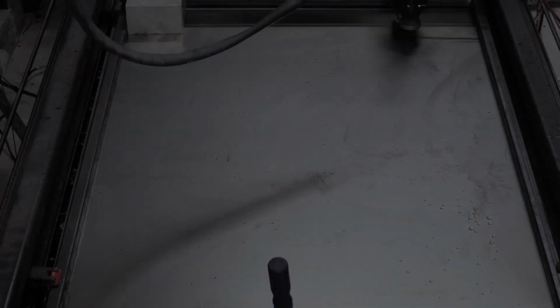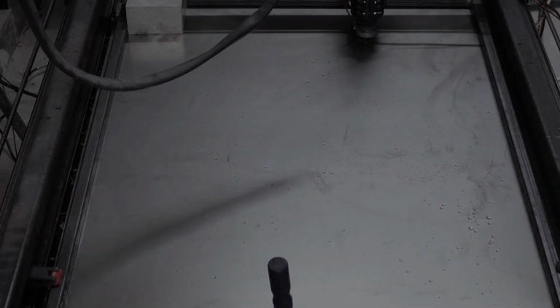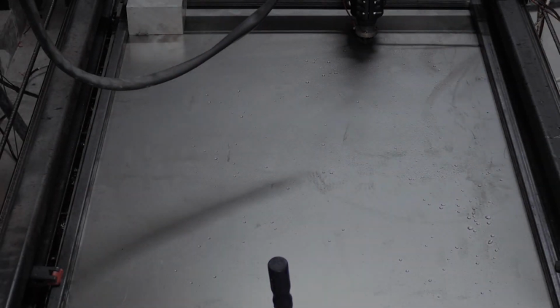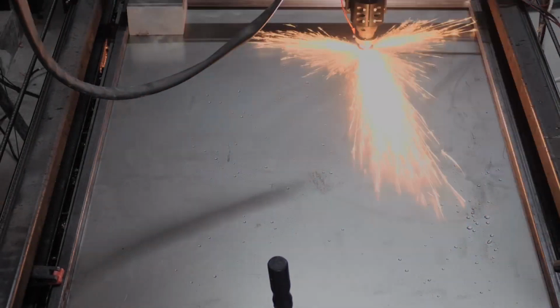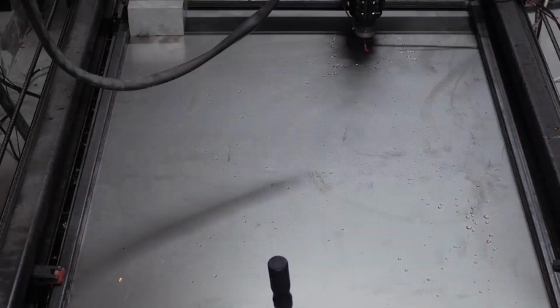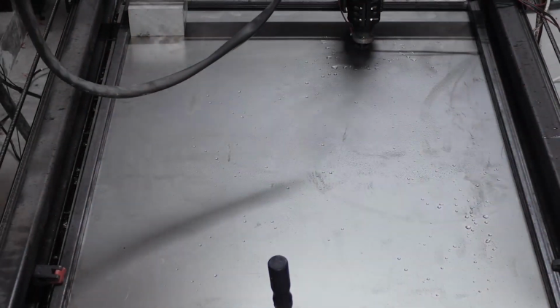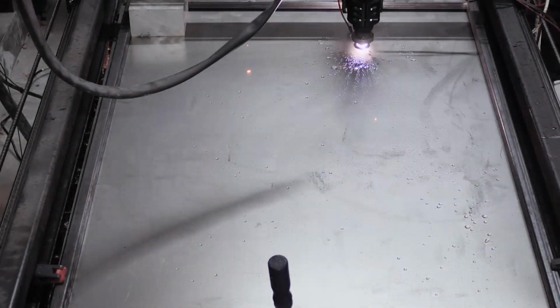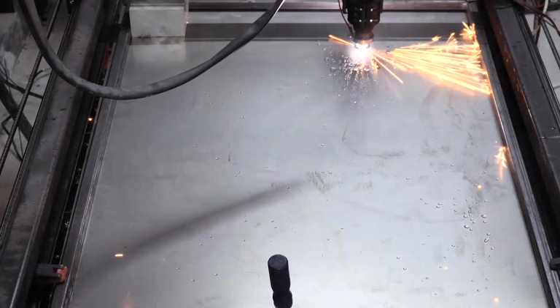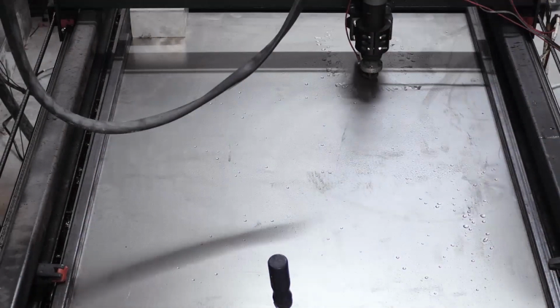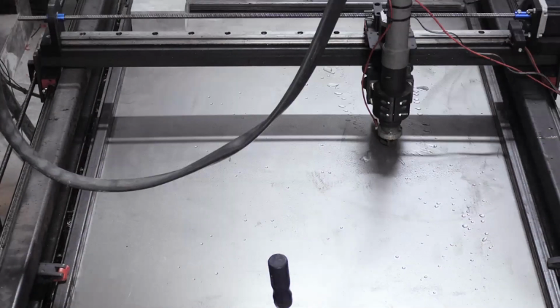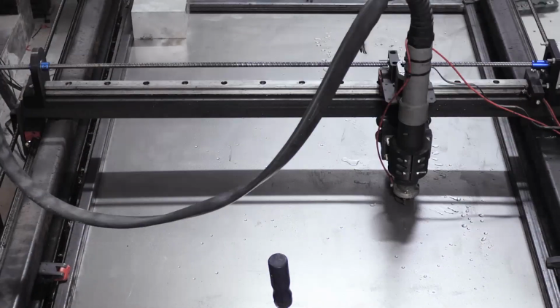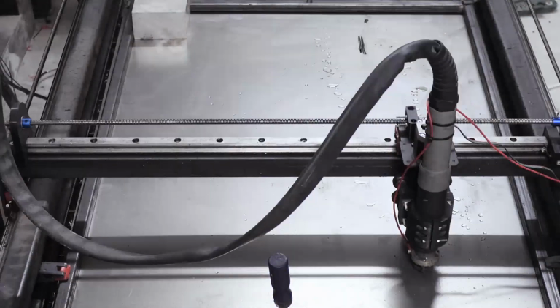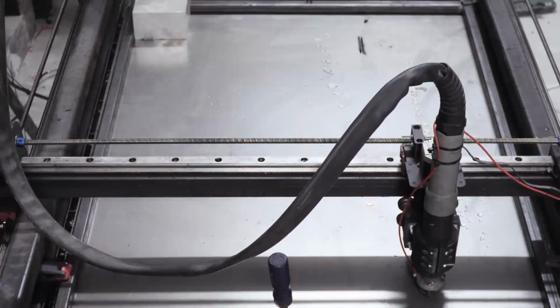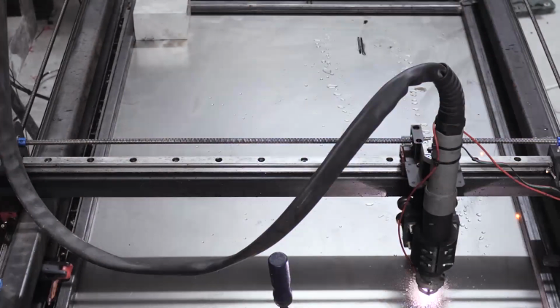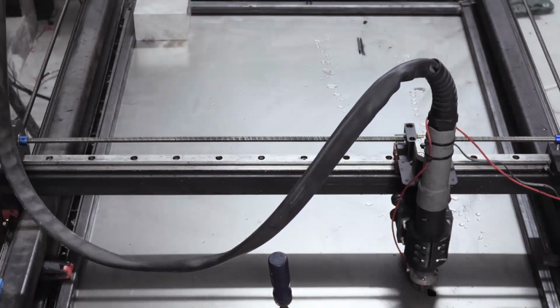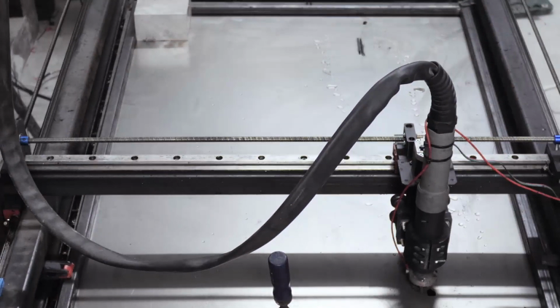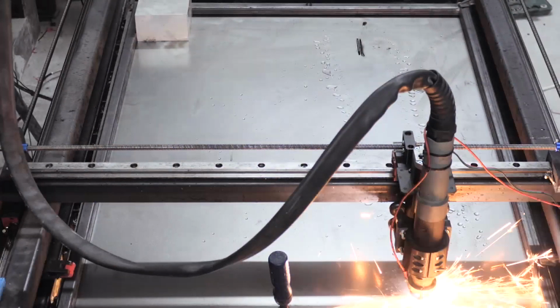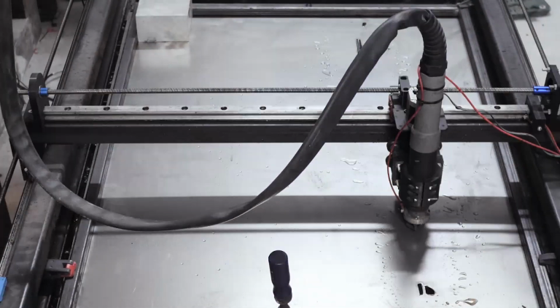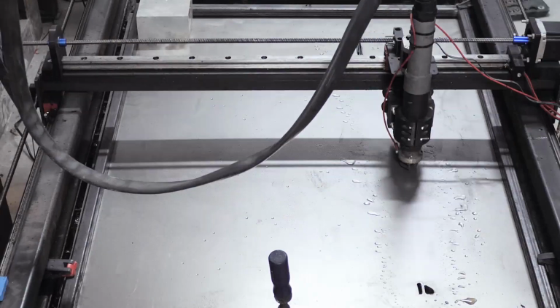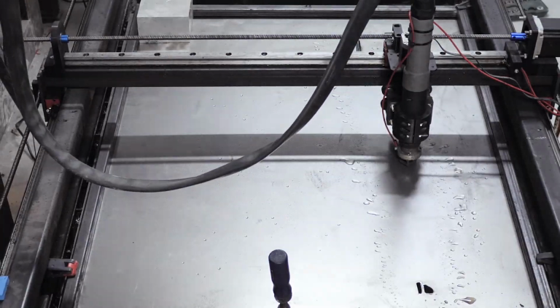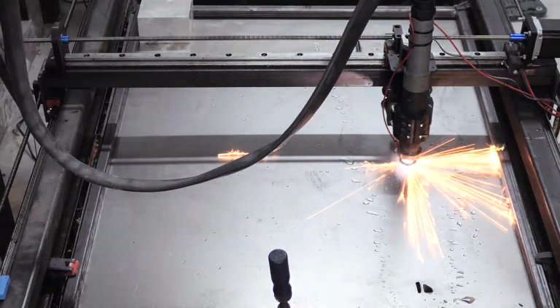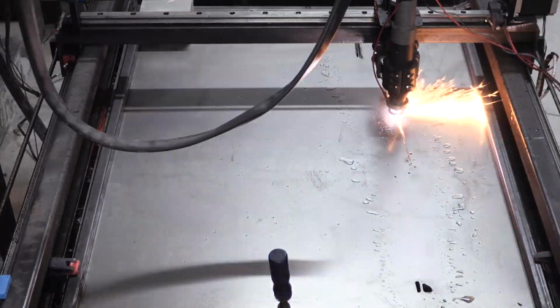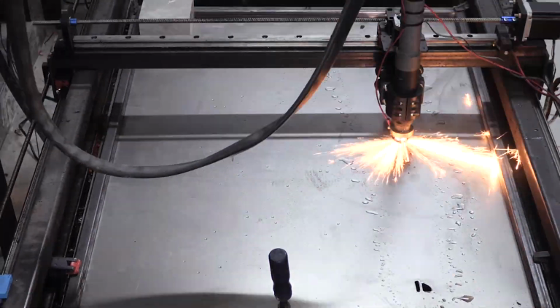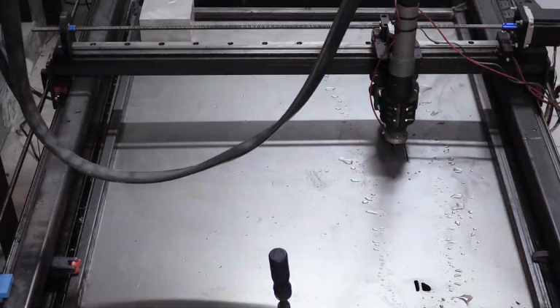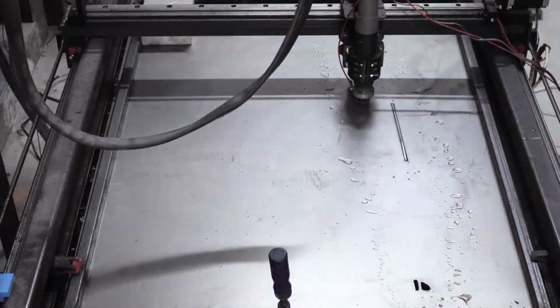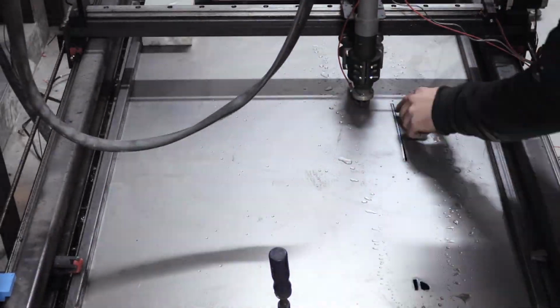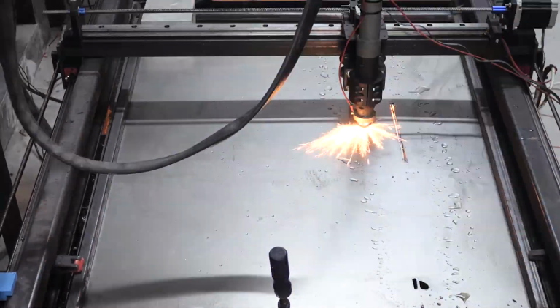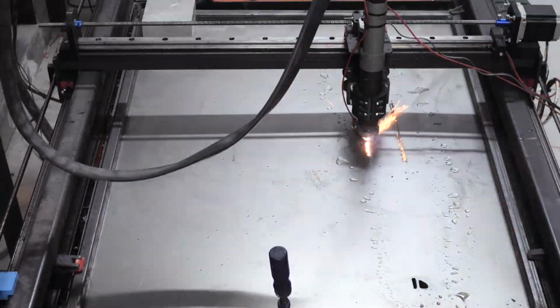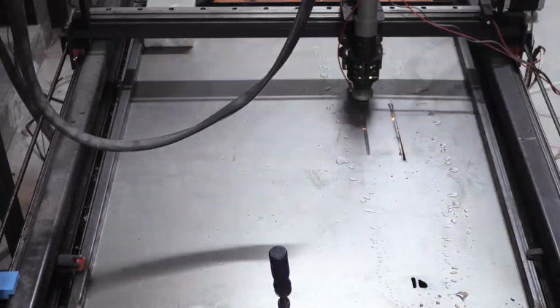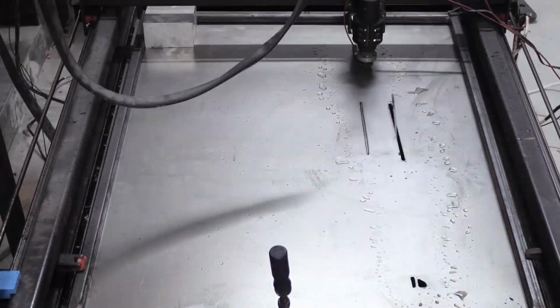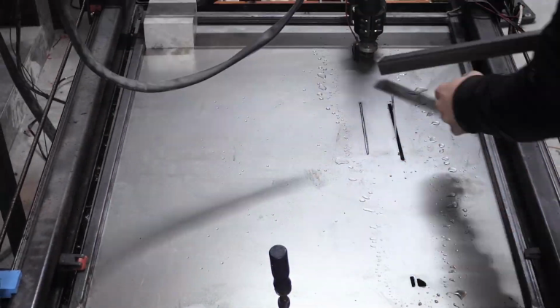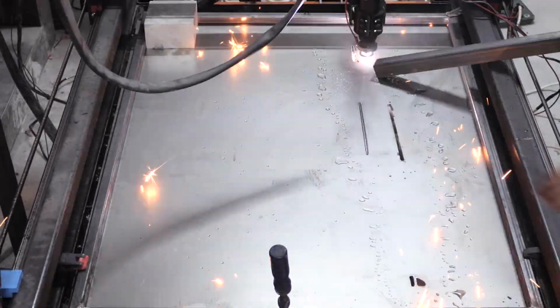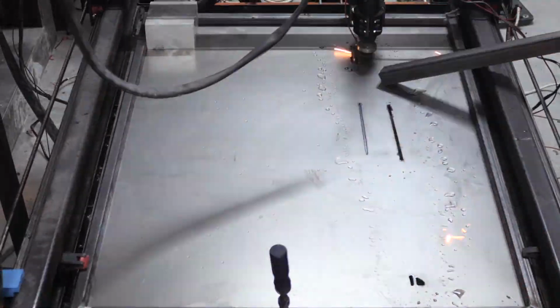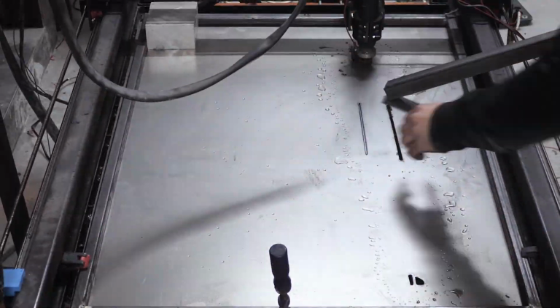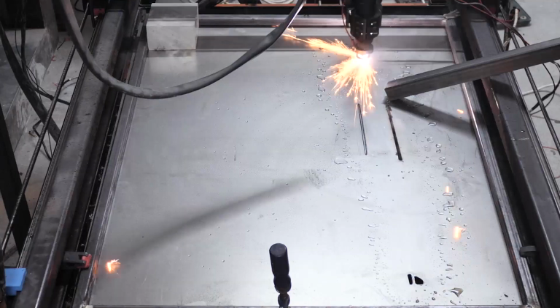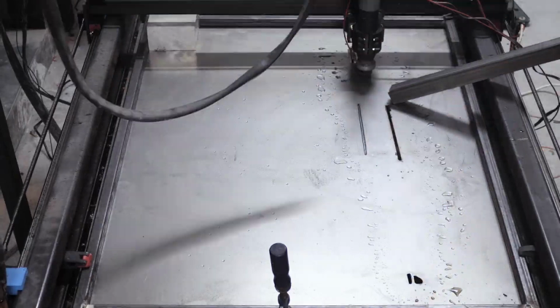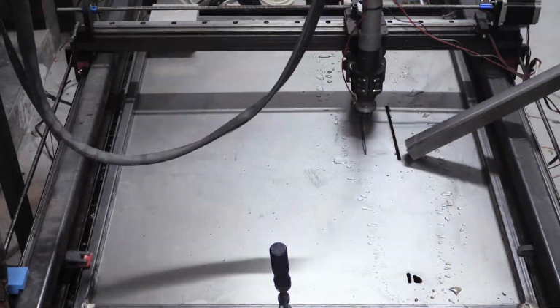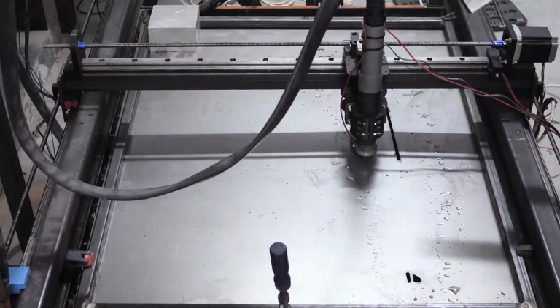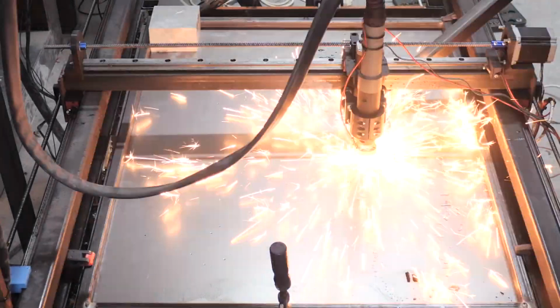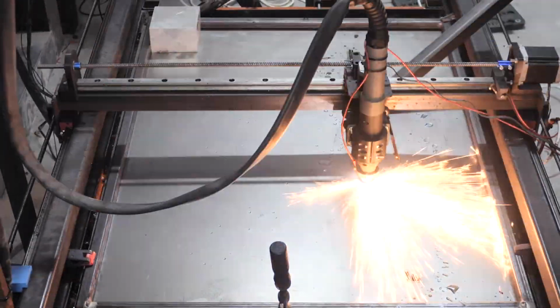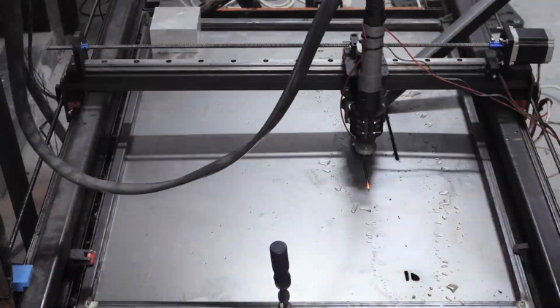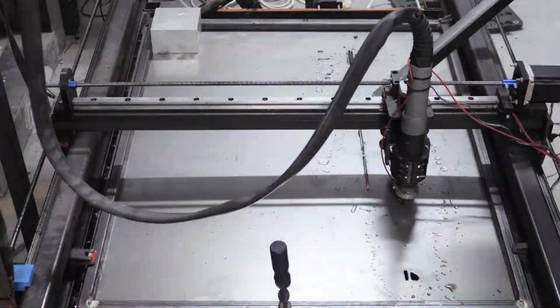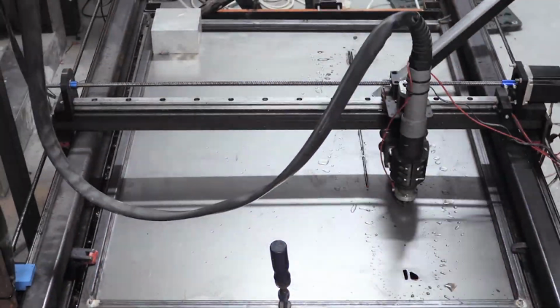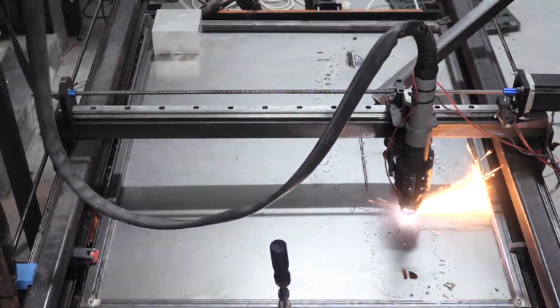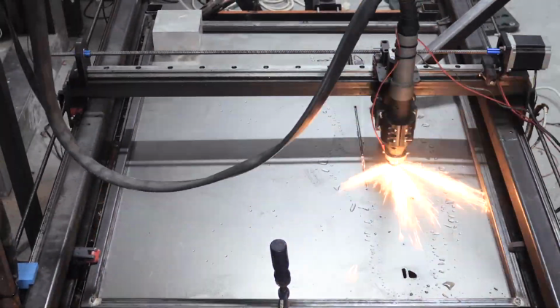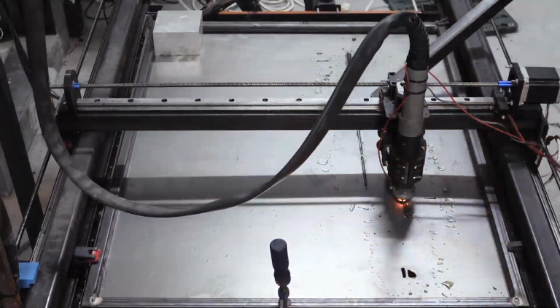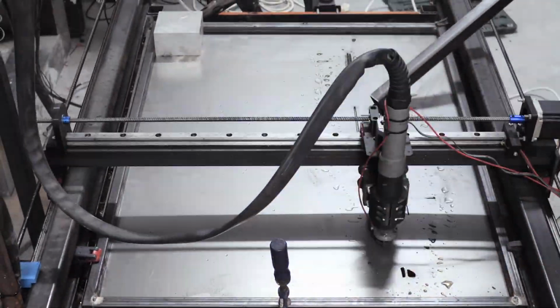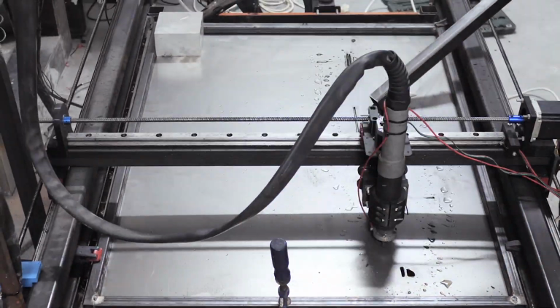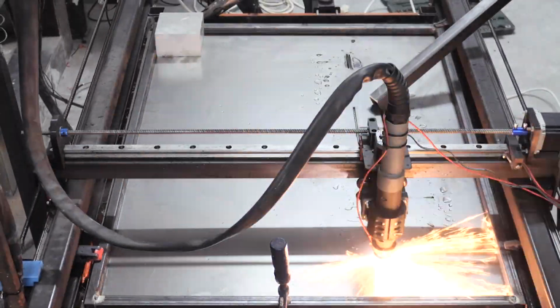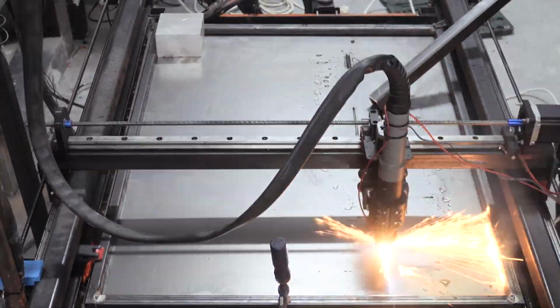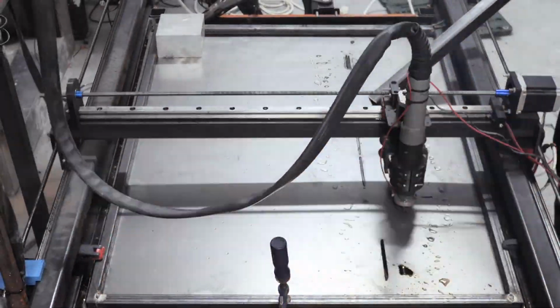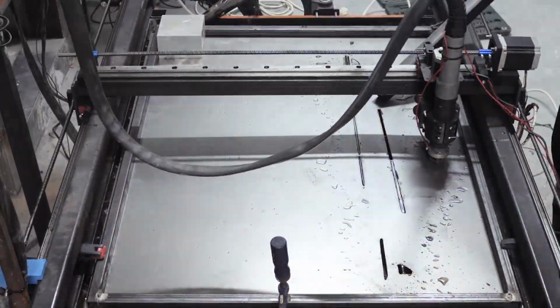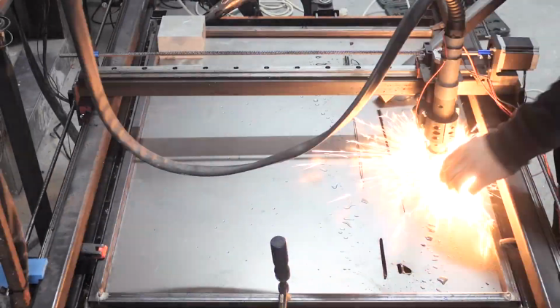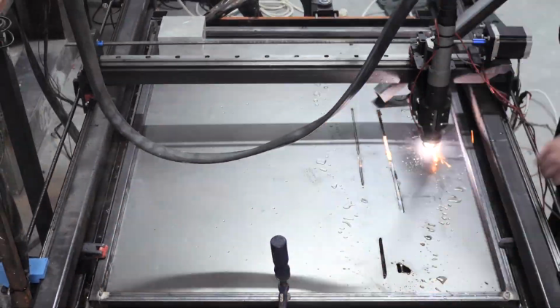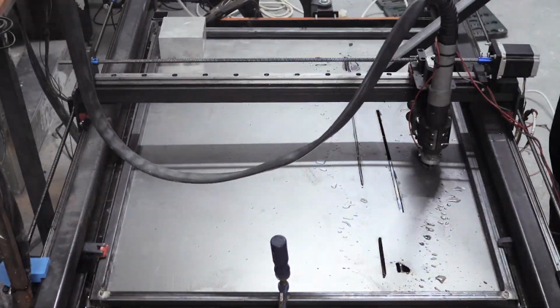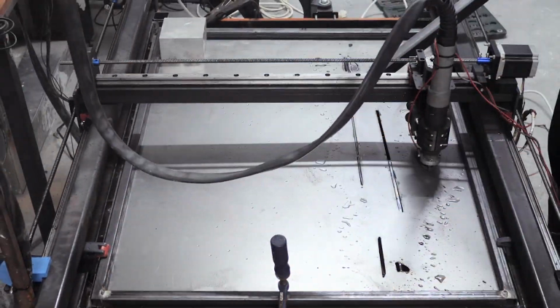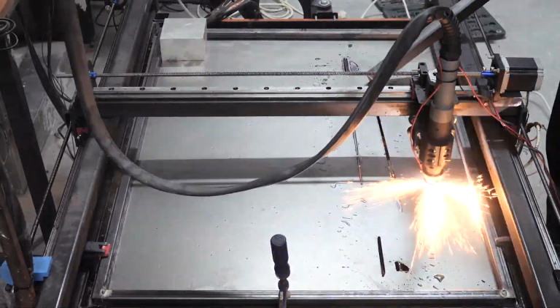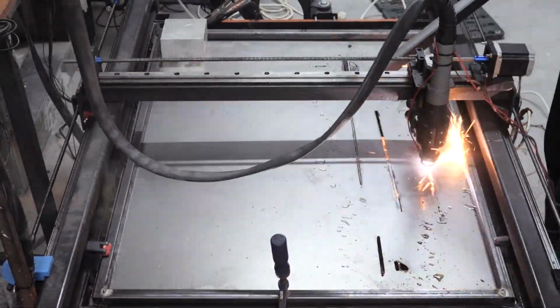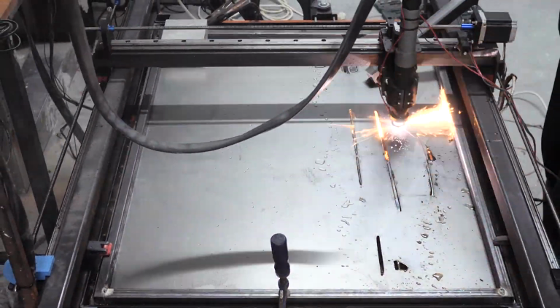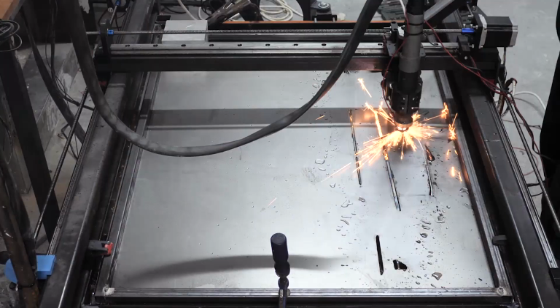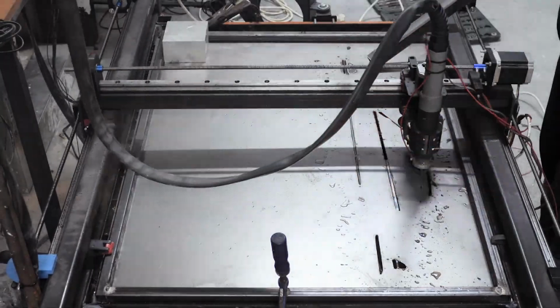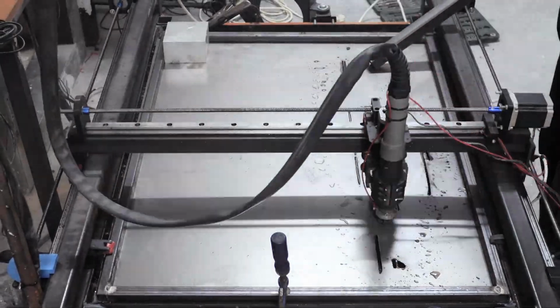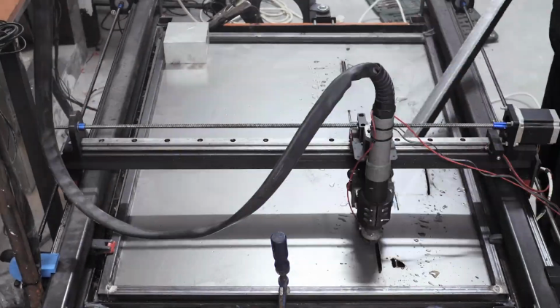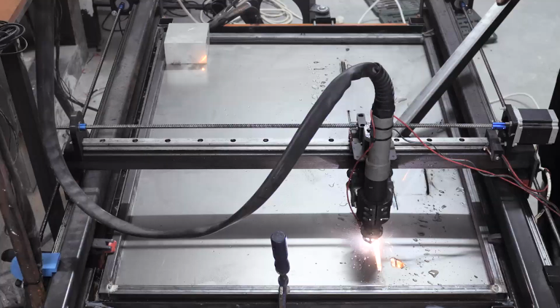Hello and welcome to the Random Bros. In the past few months we've built a CNC plasma table to be able to cut some more complex parts.